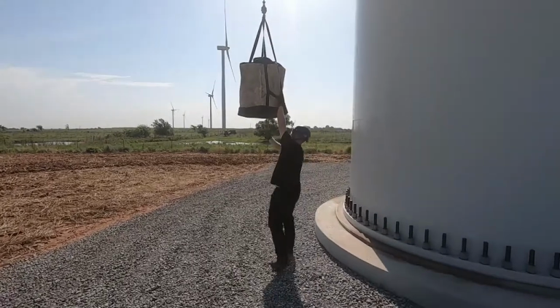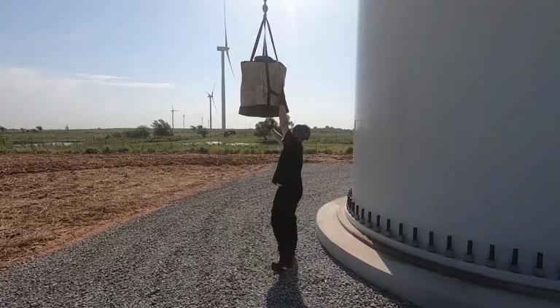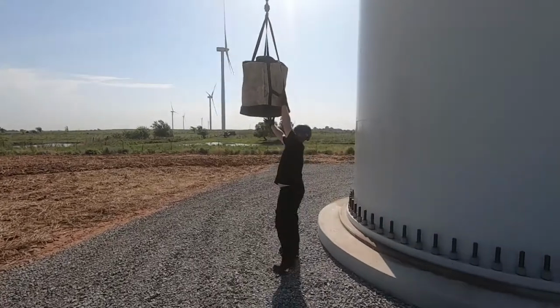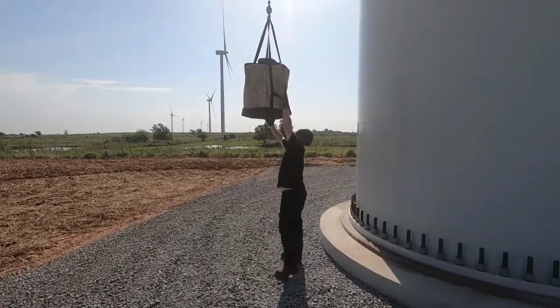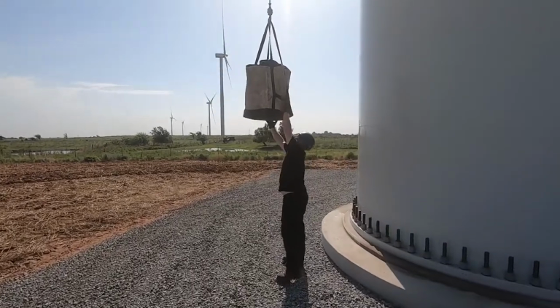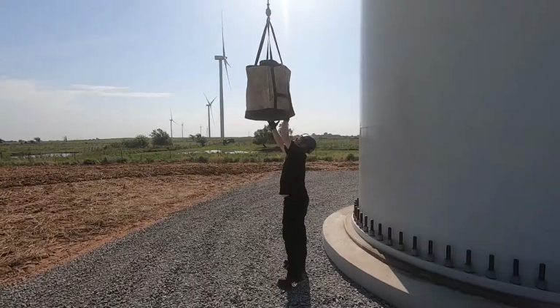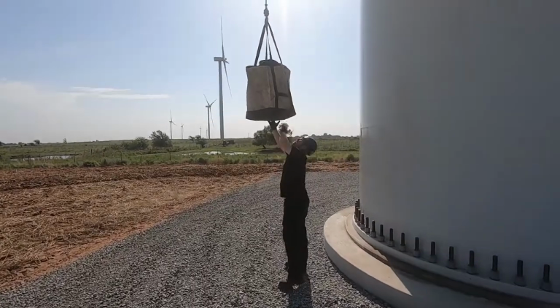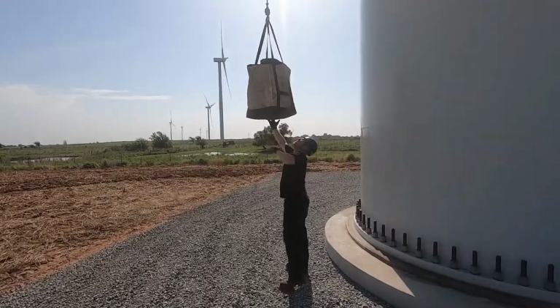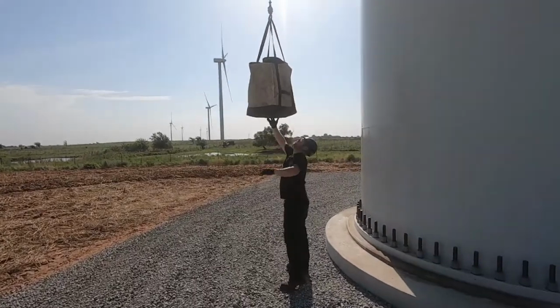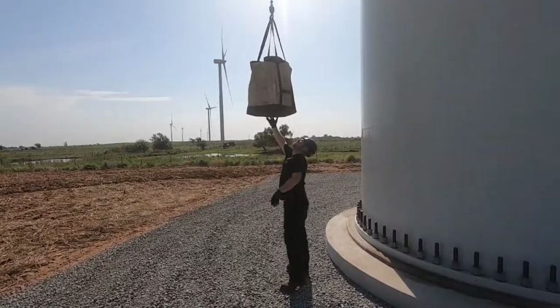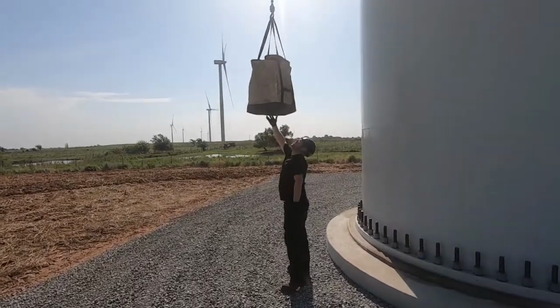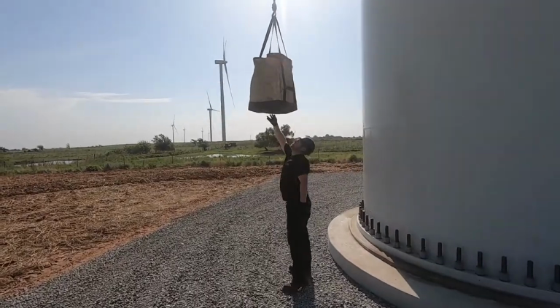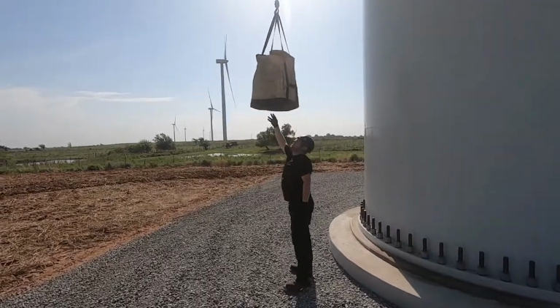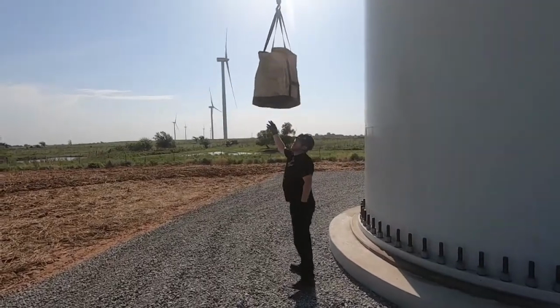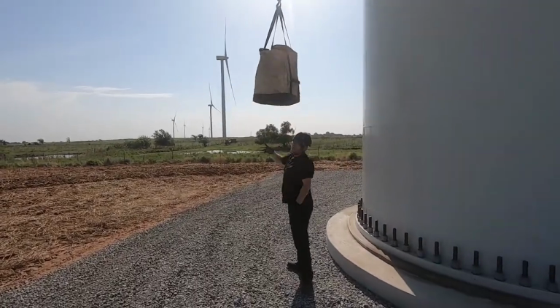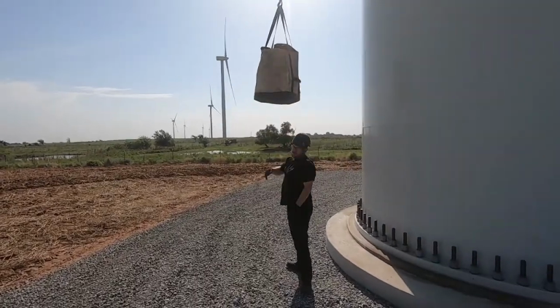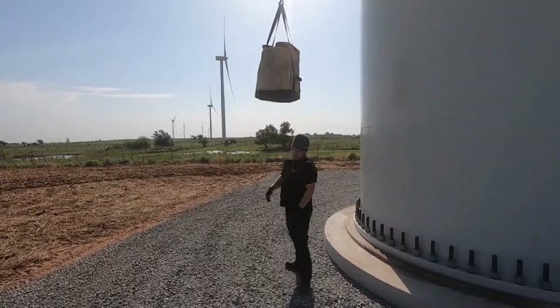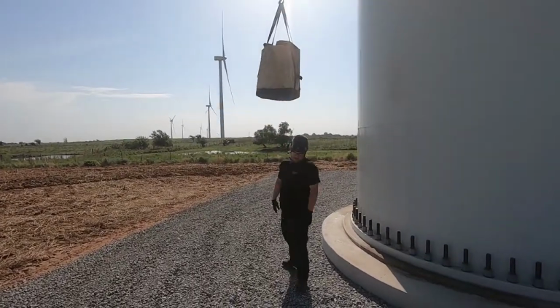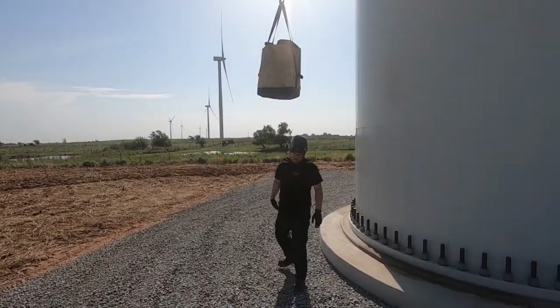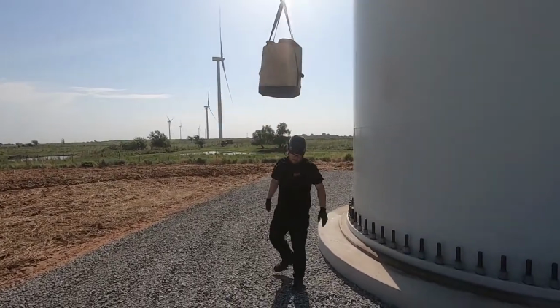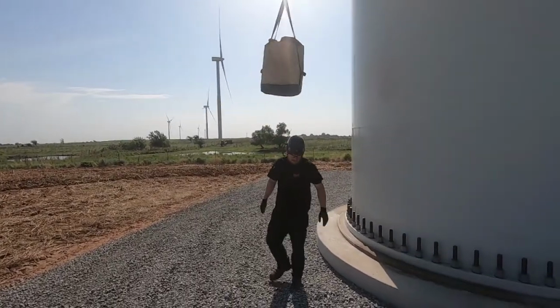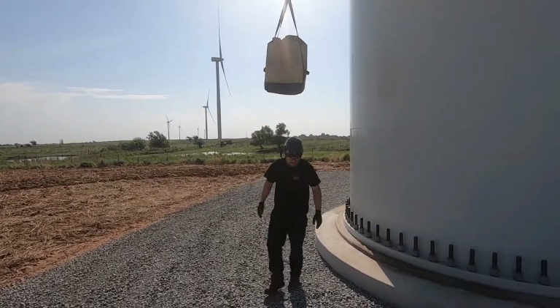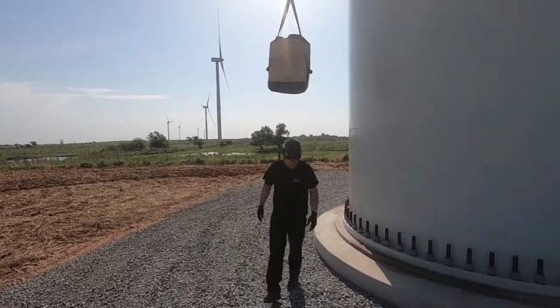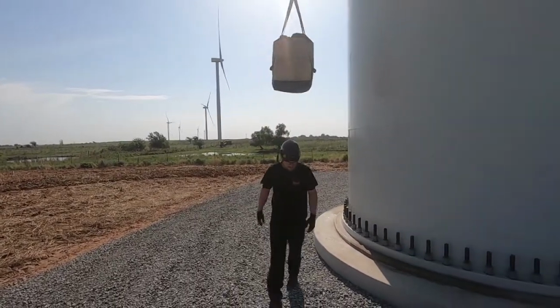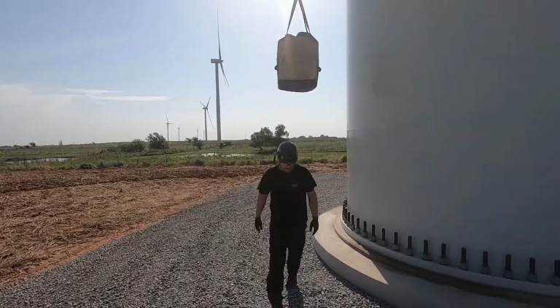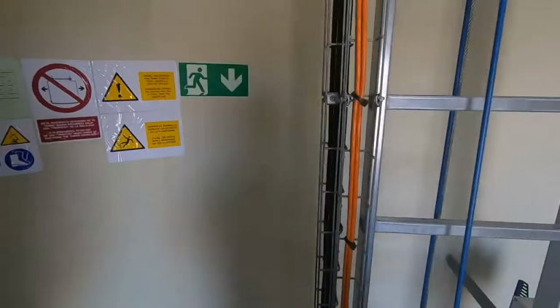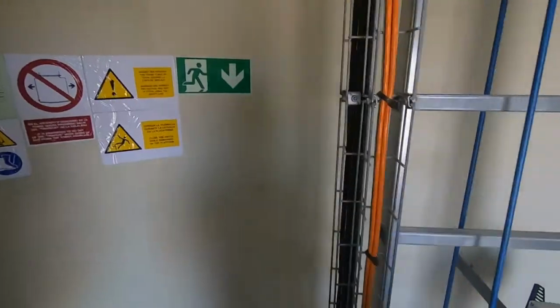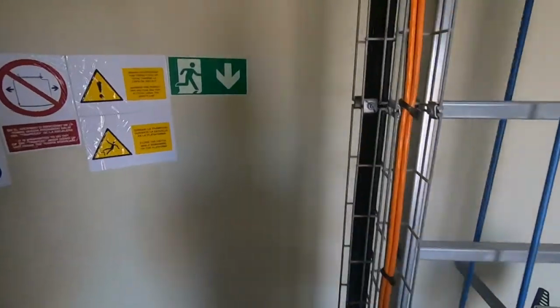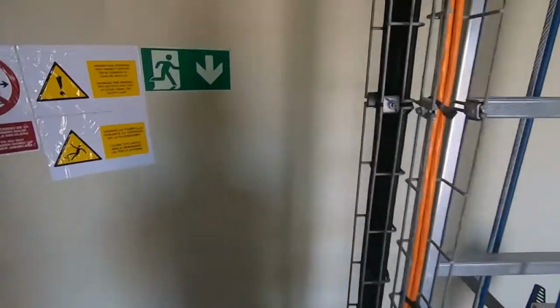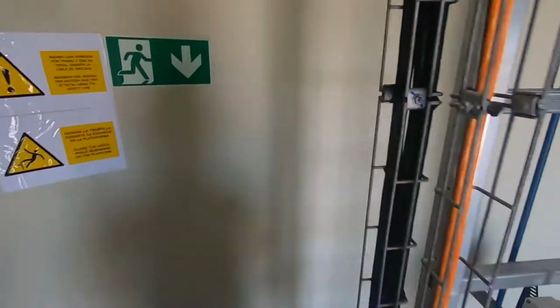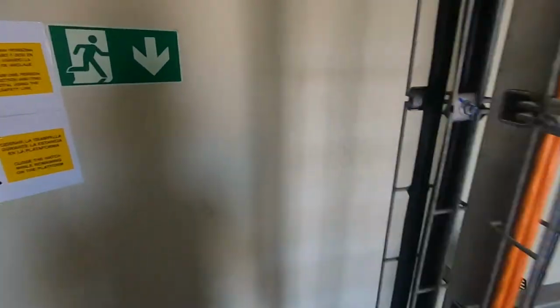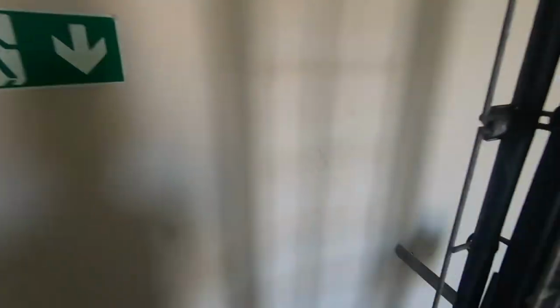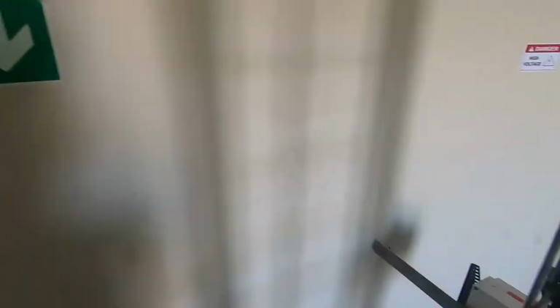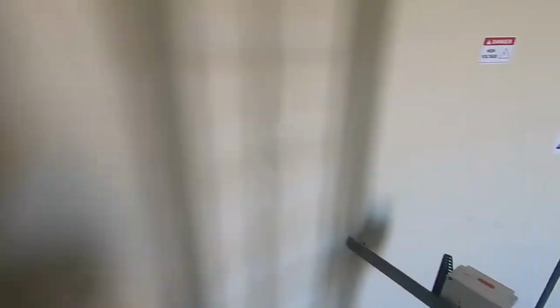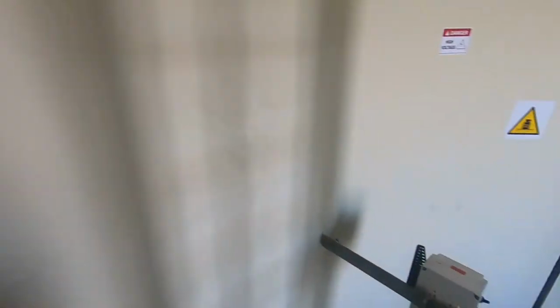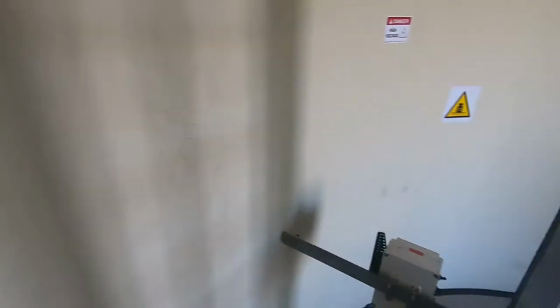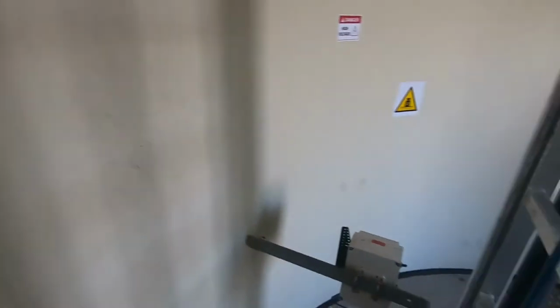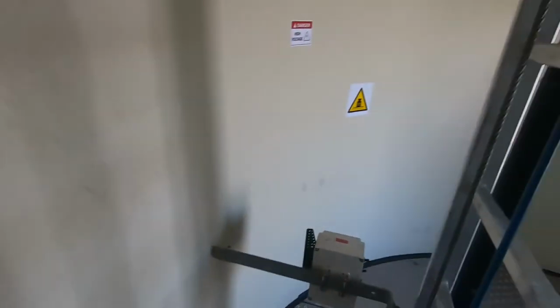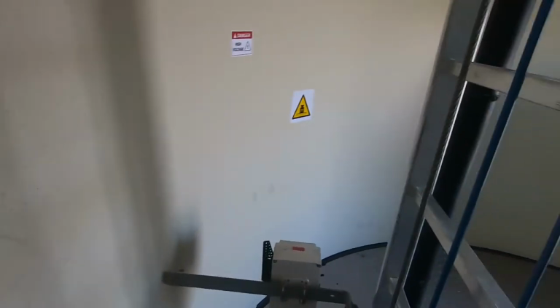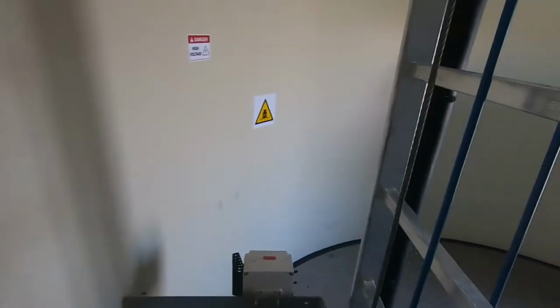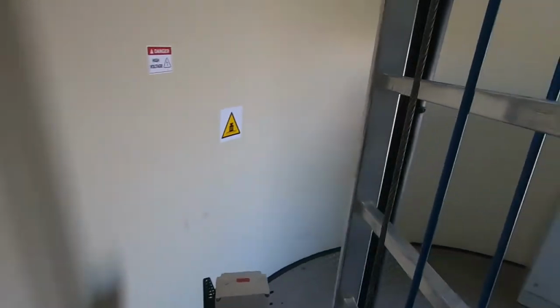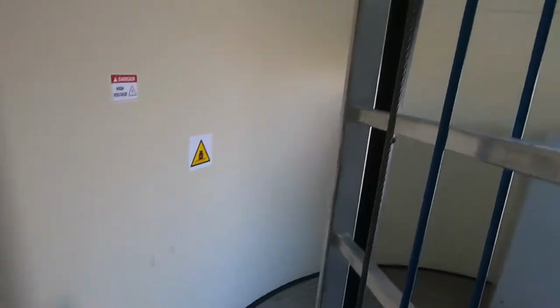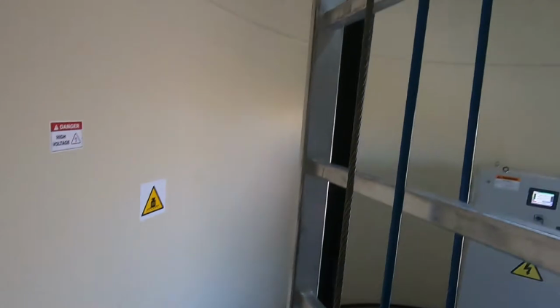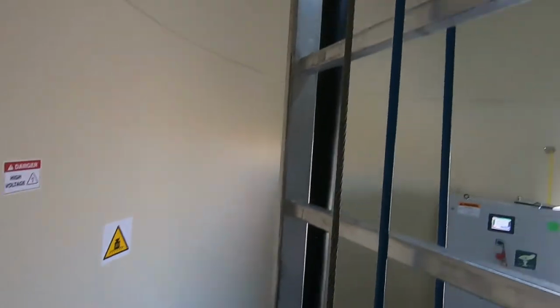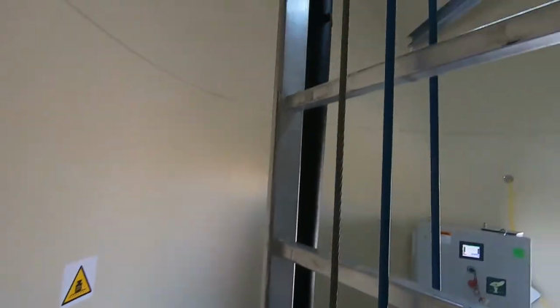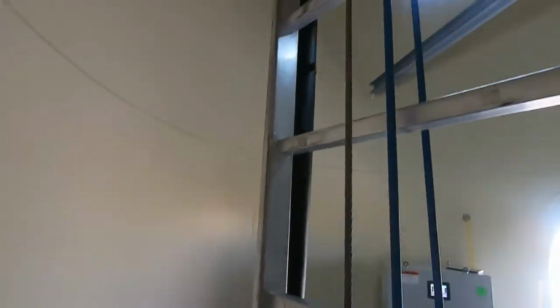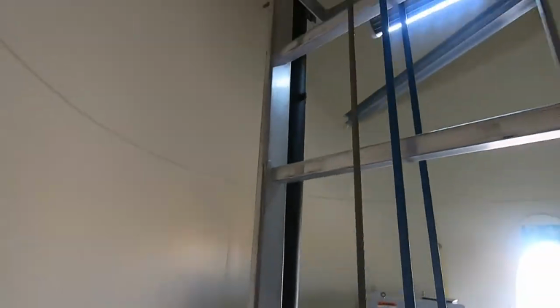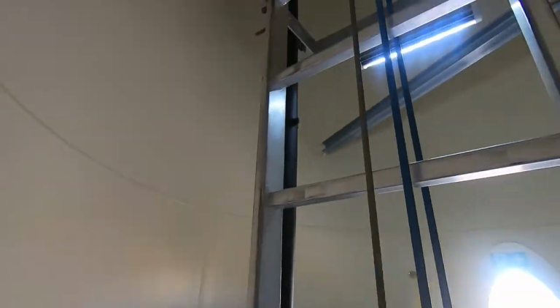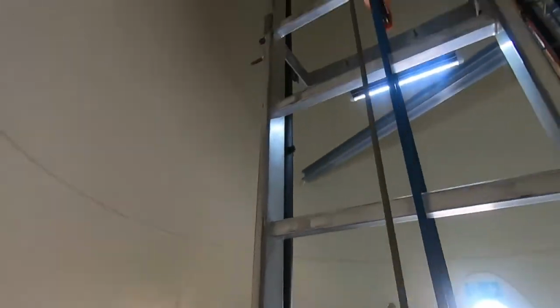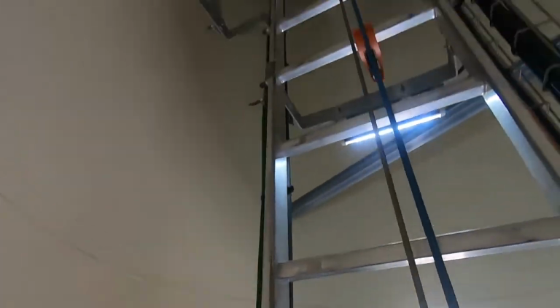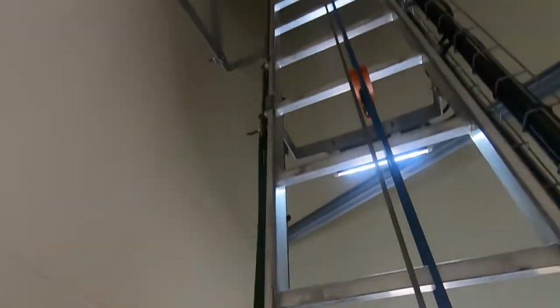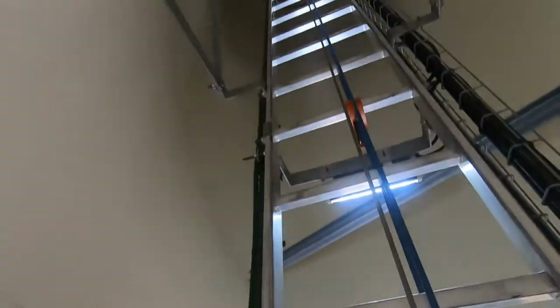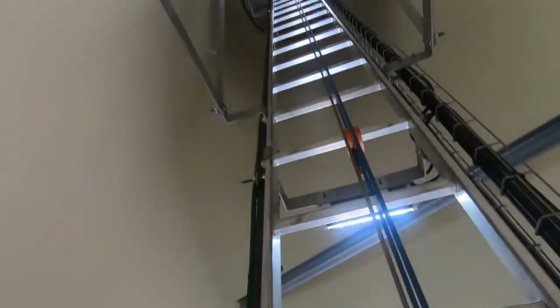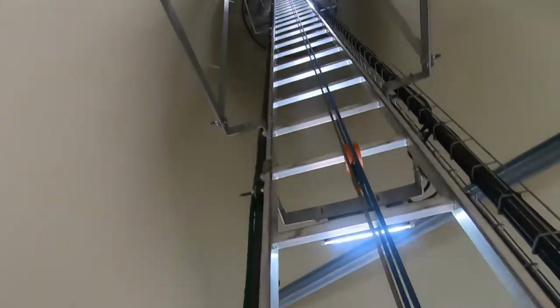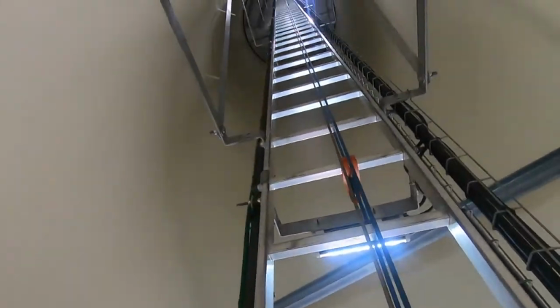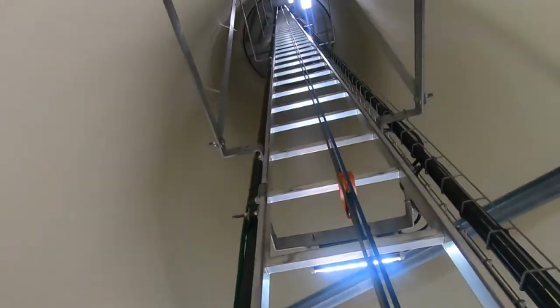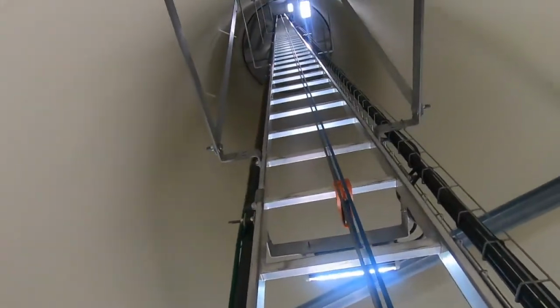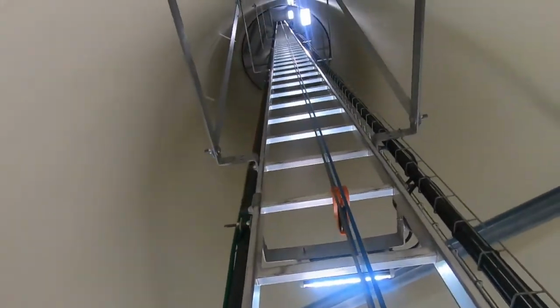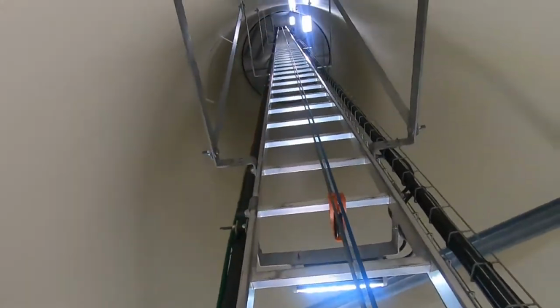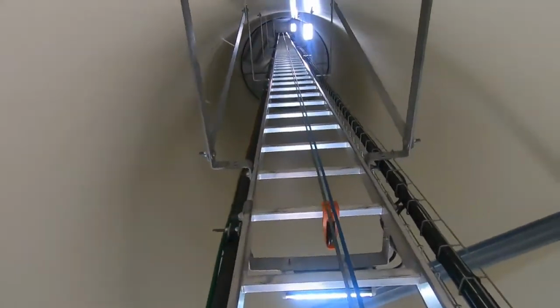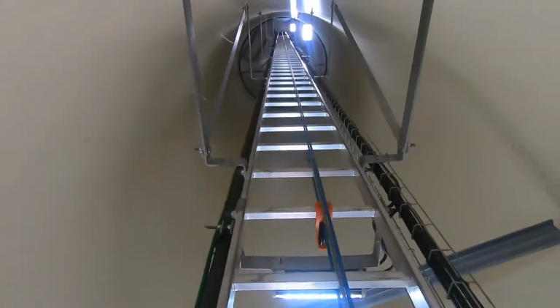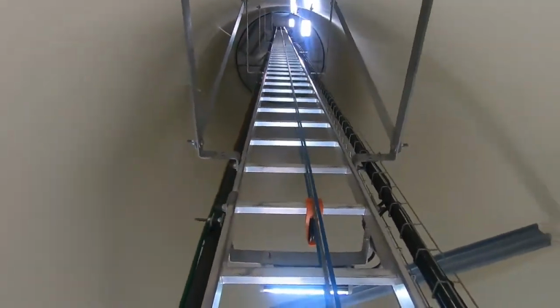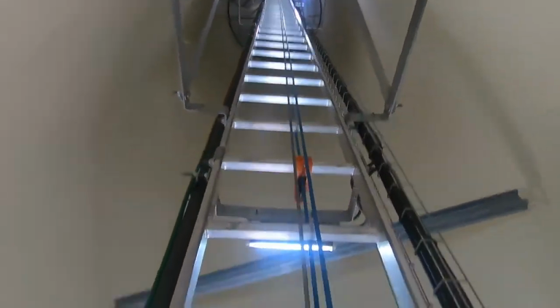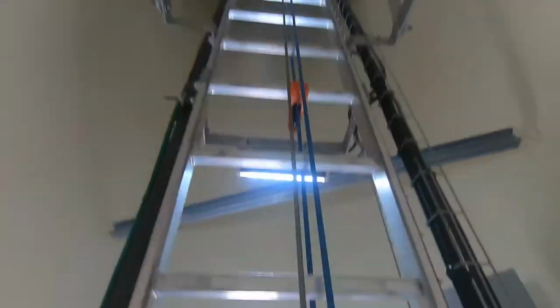Always have your hard hat on when on the ground. Time to begin our climb up.